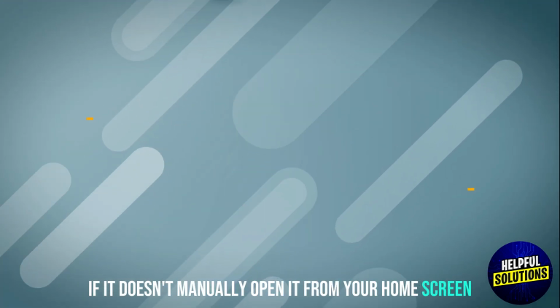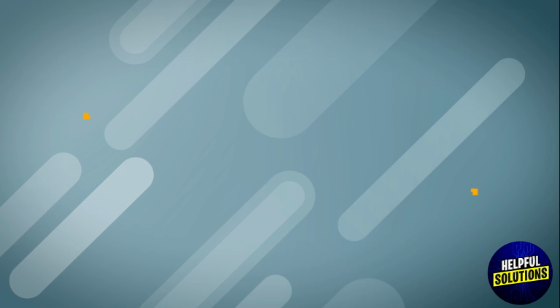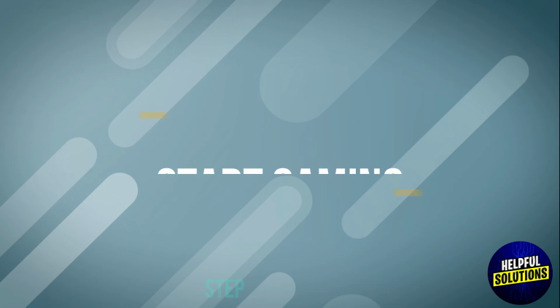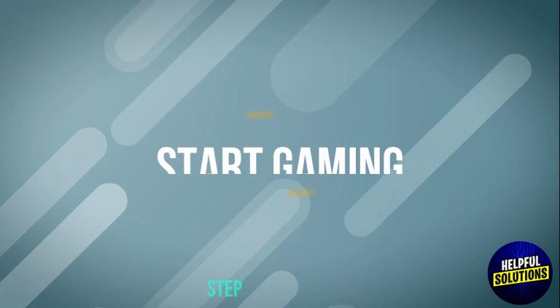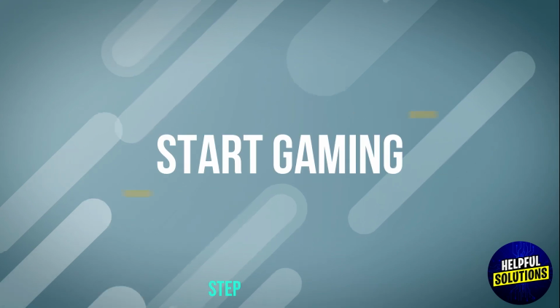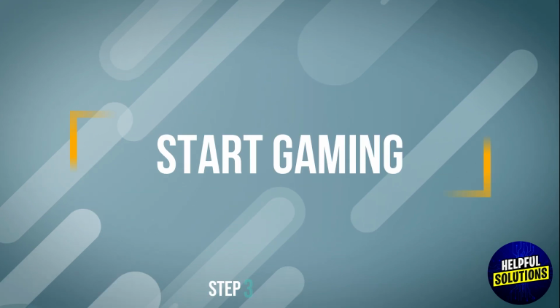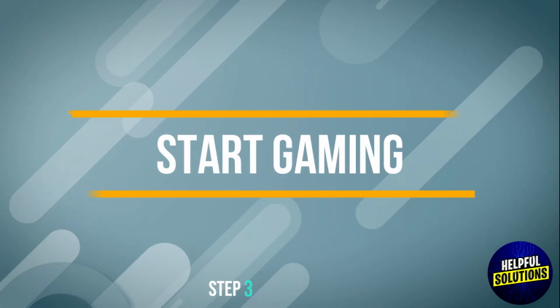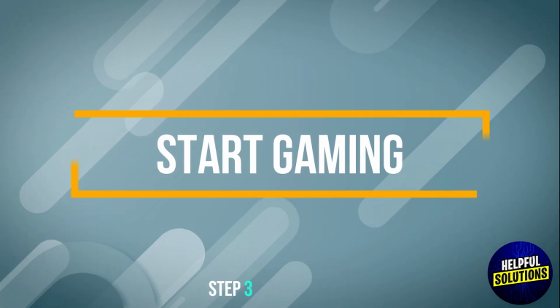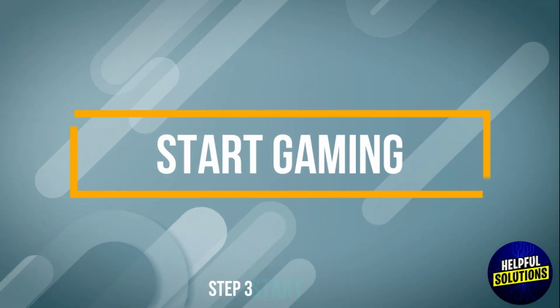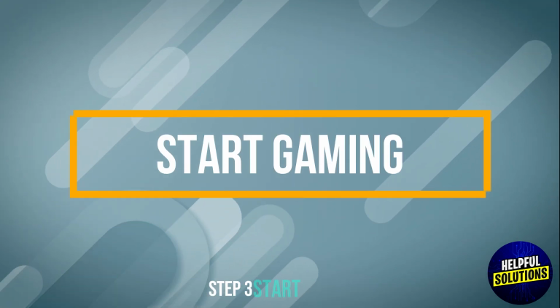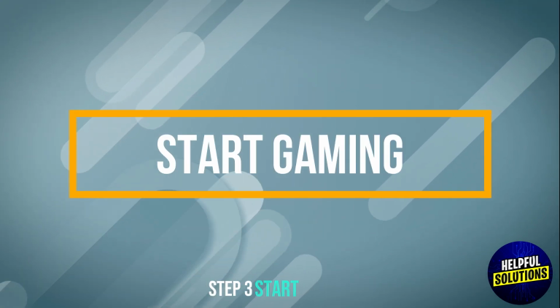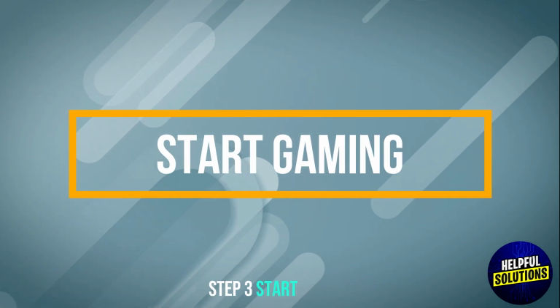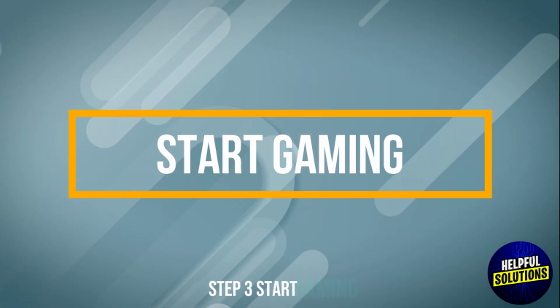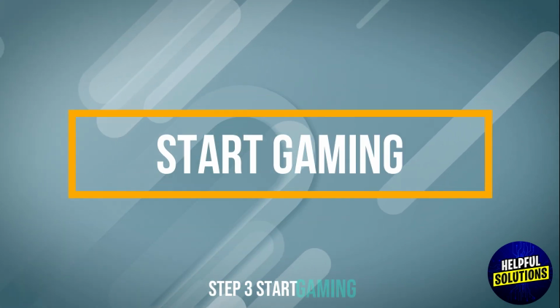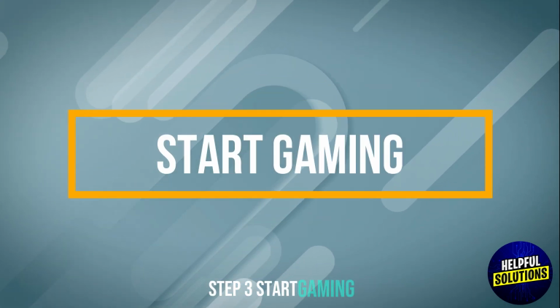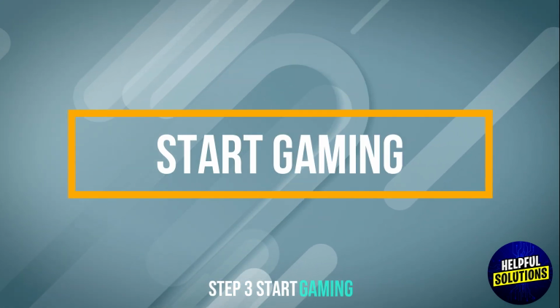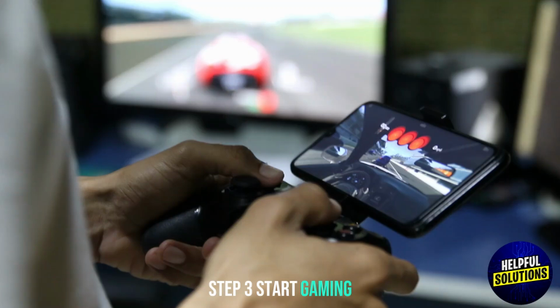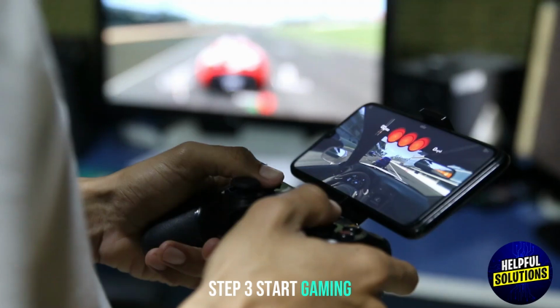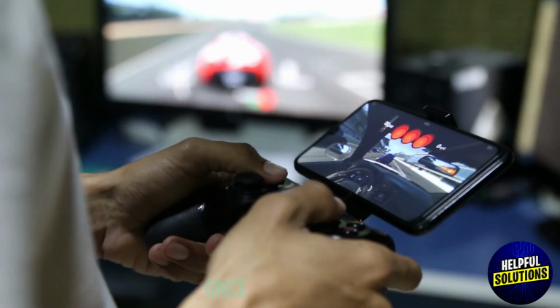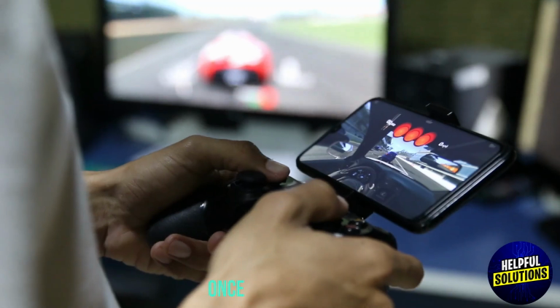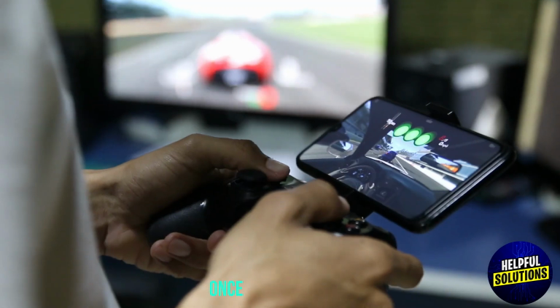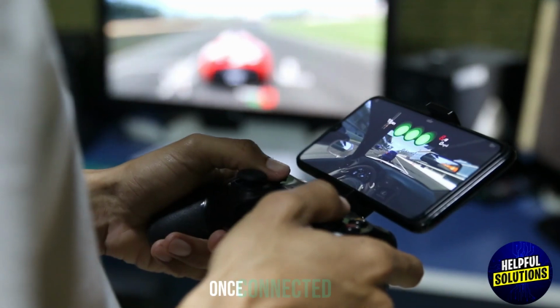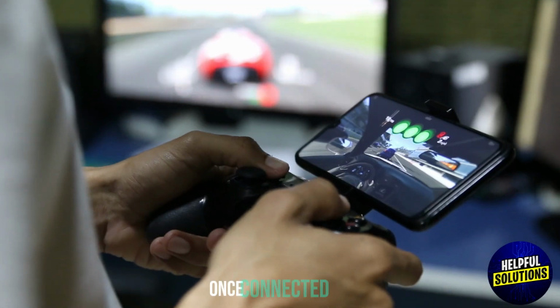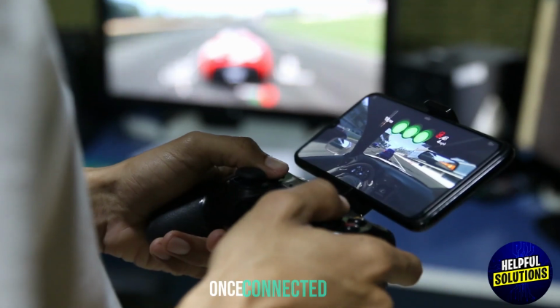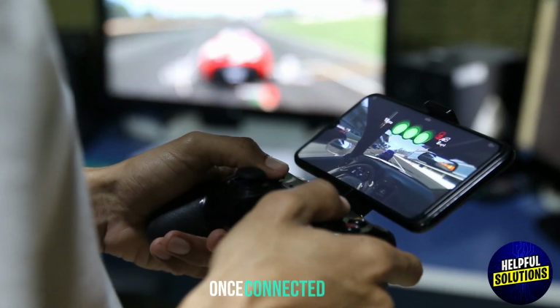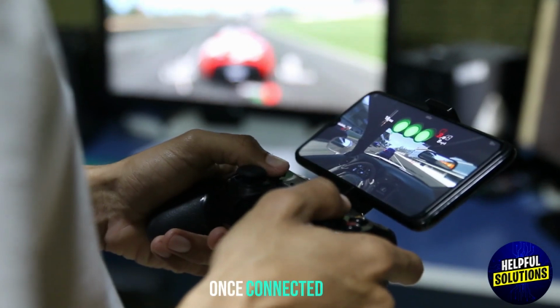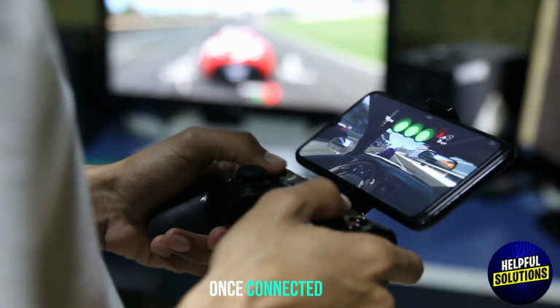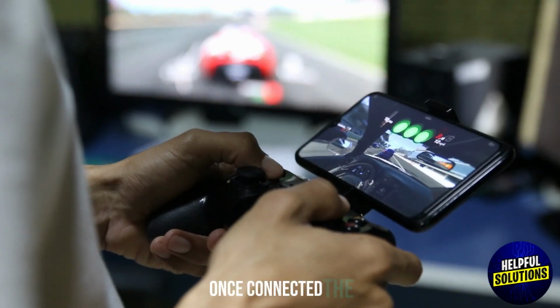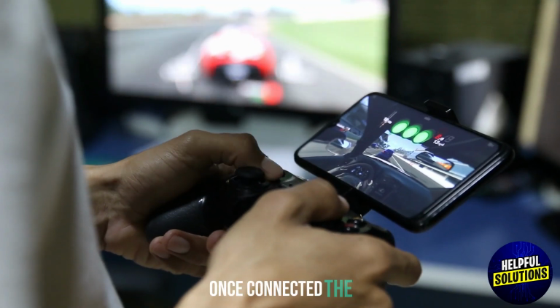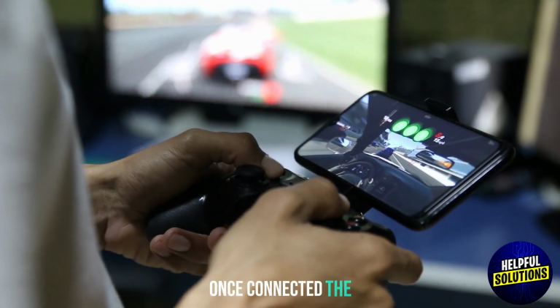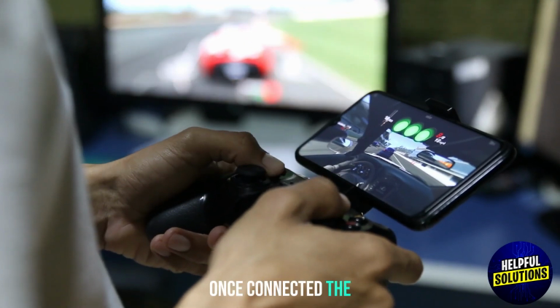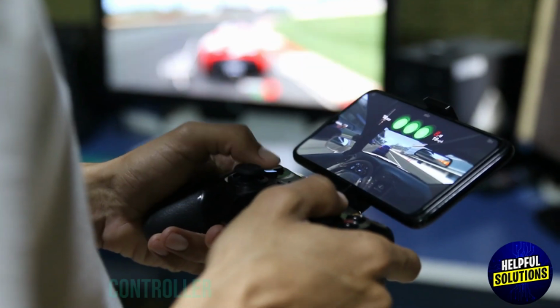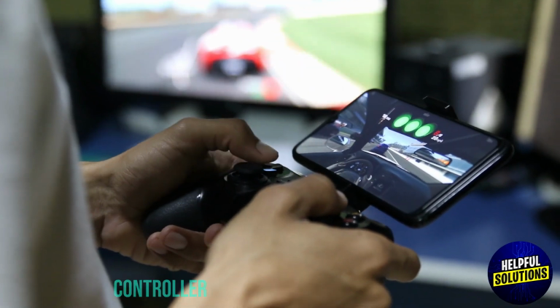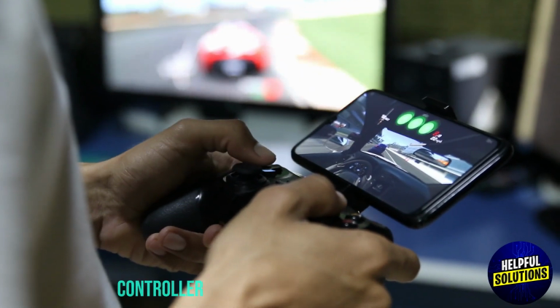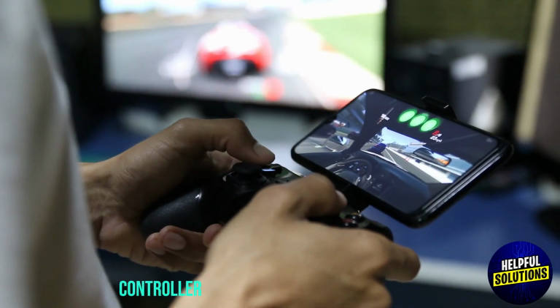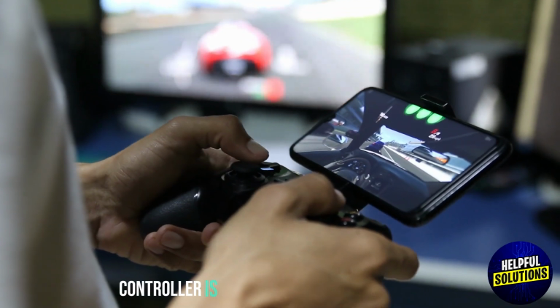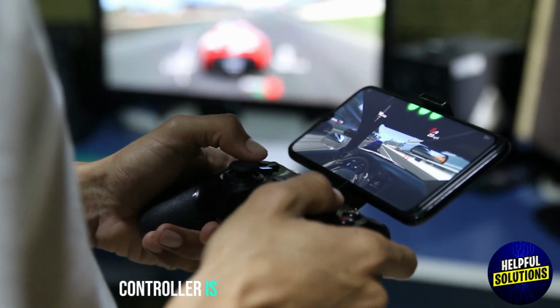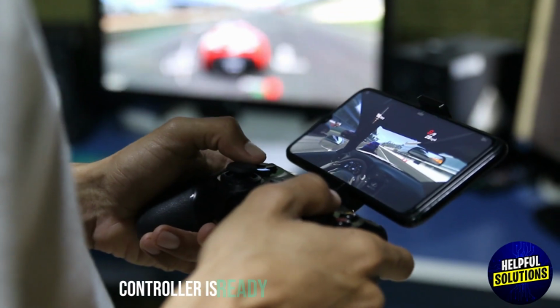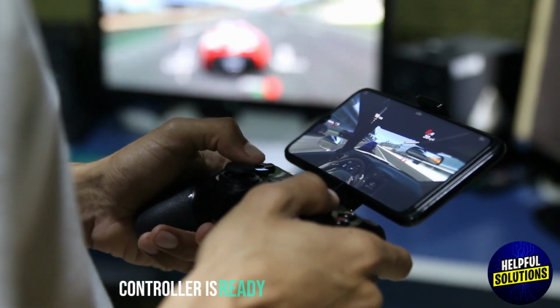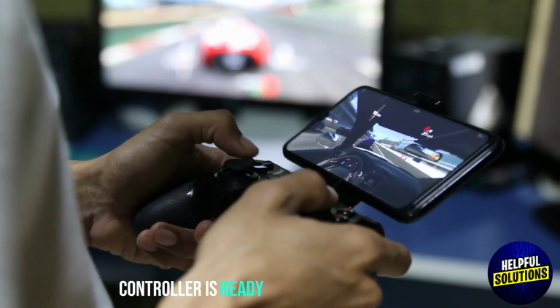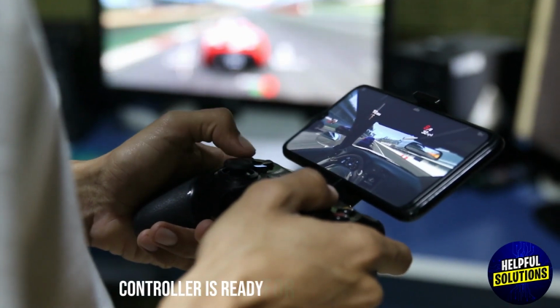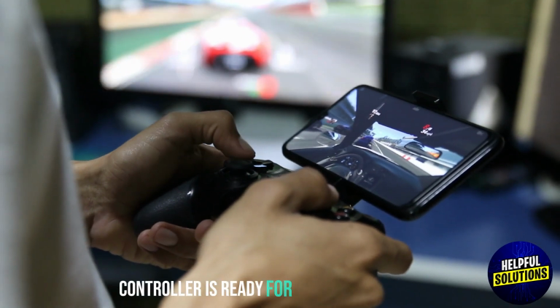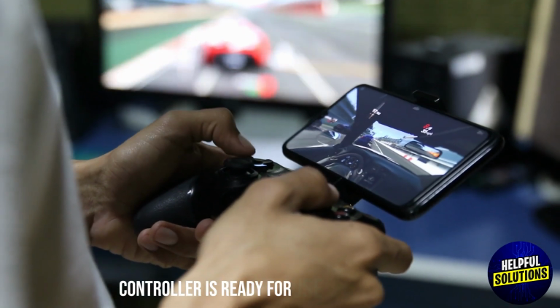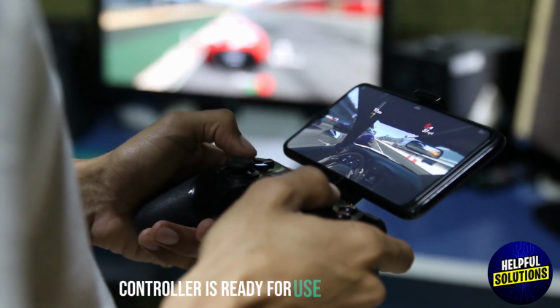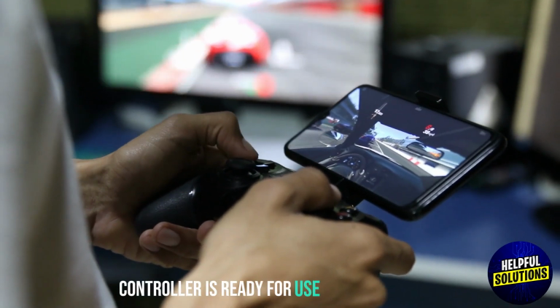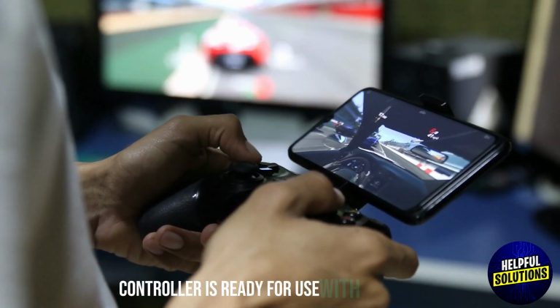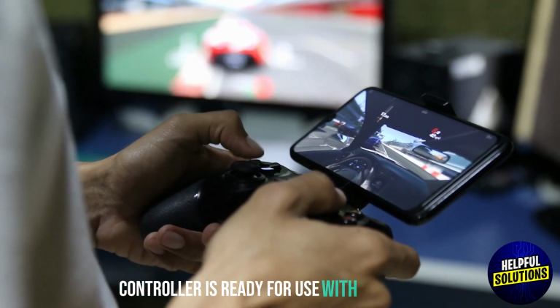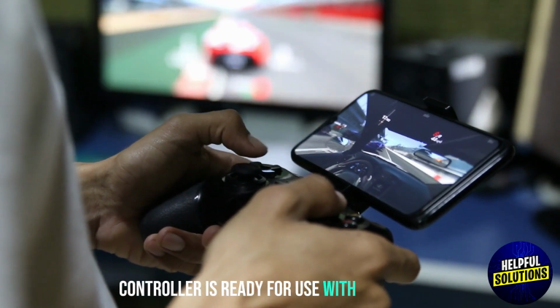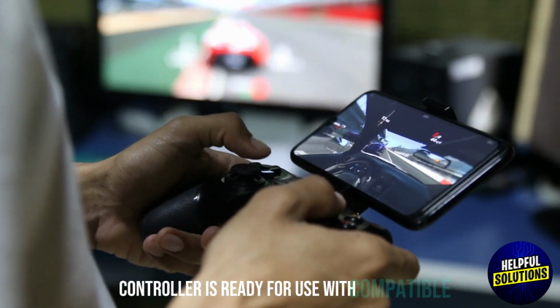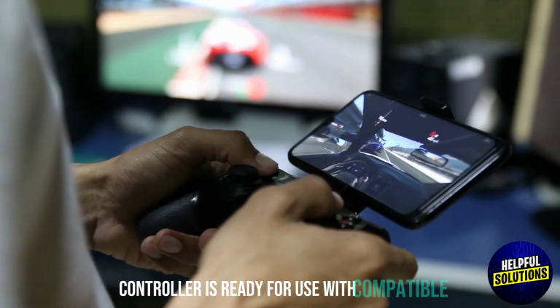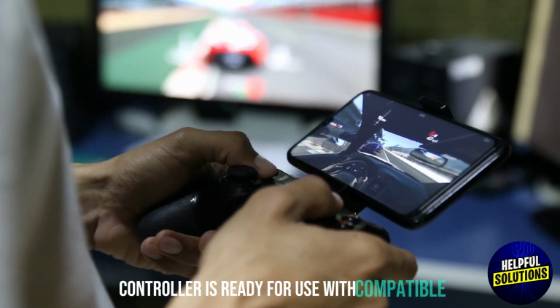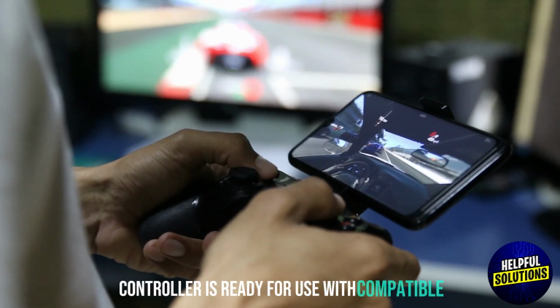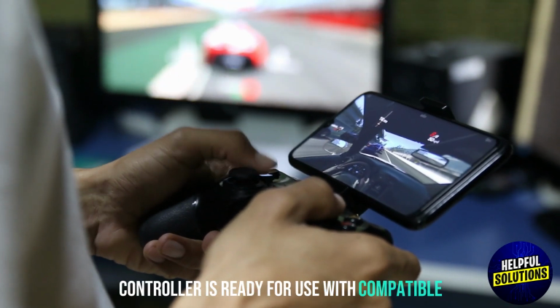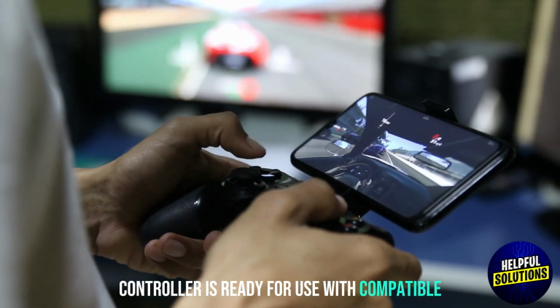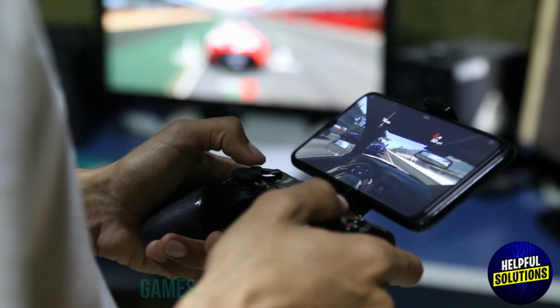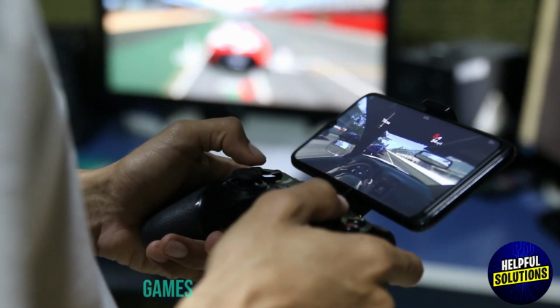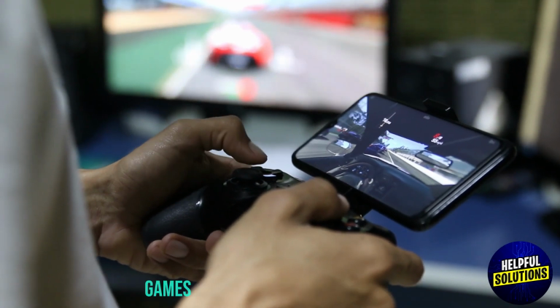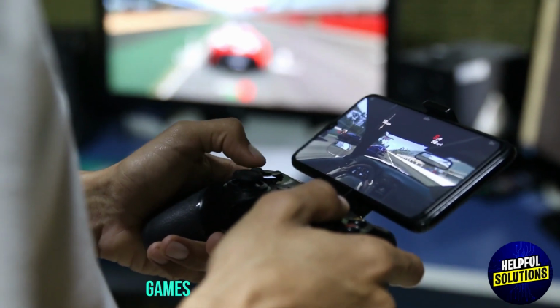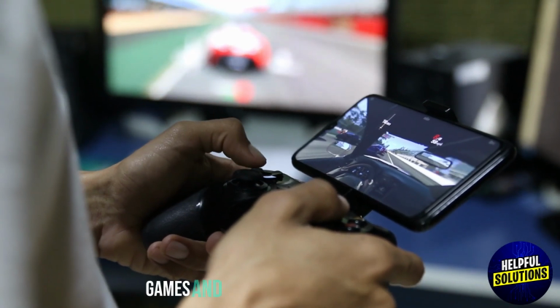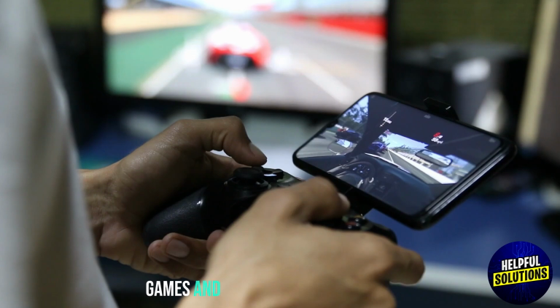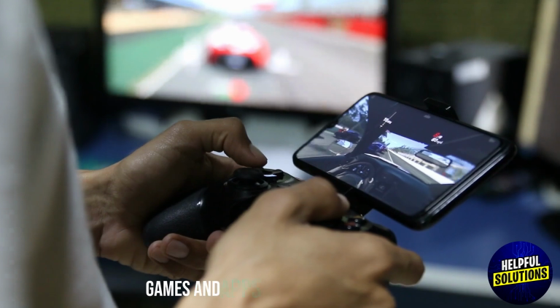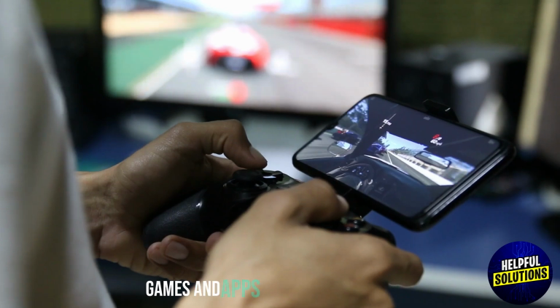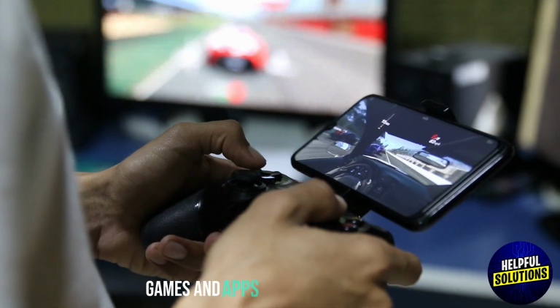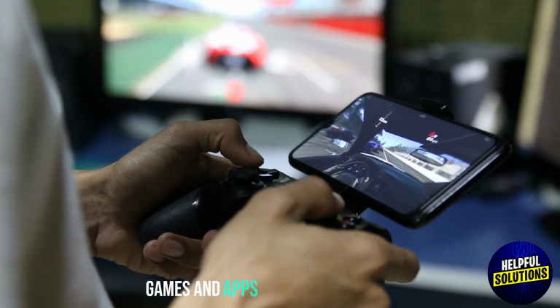Step 3: Start gaming. Once connected, the controller is ready for use with compatible games and apps.